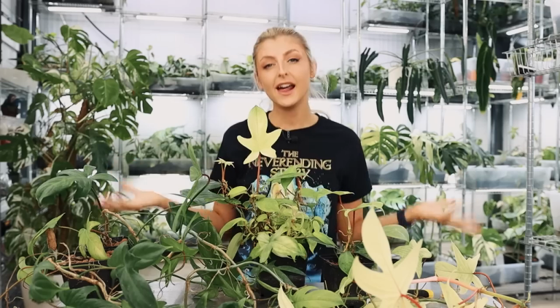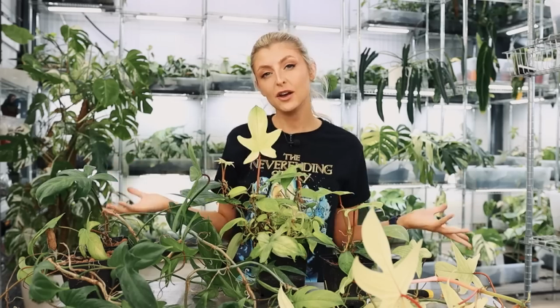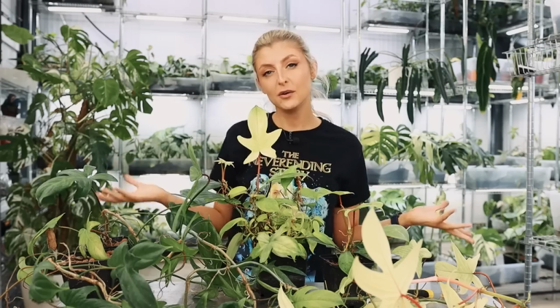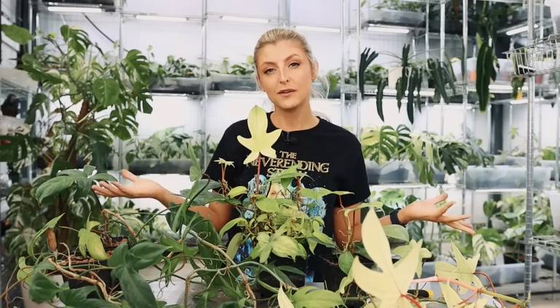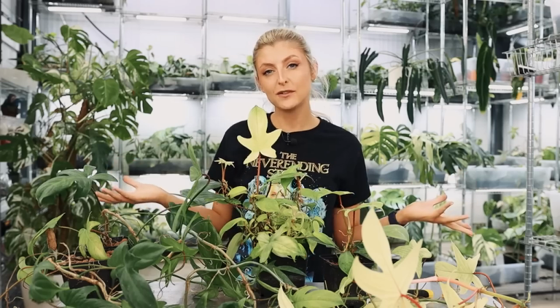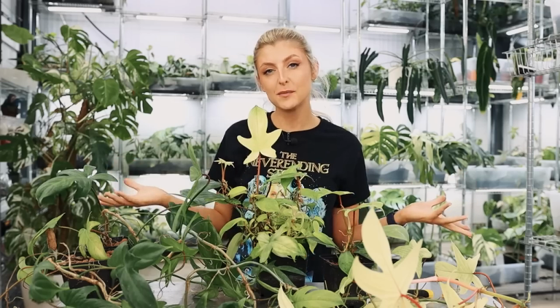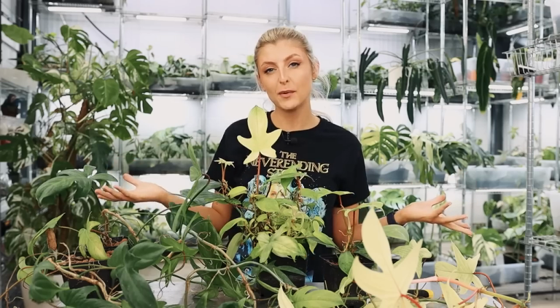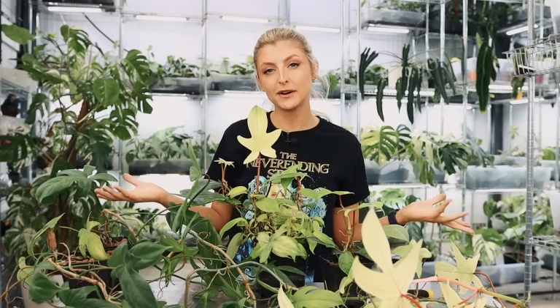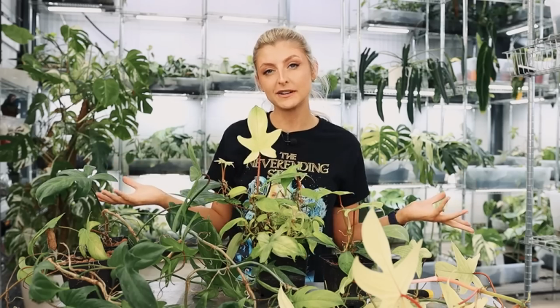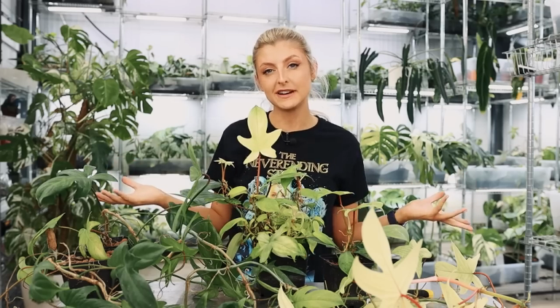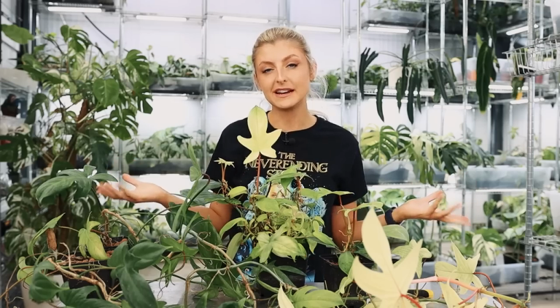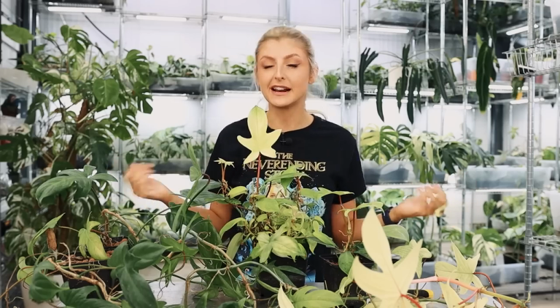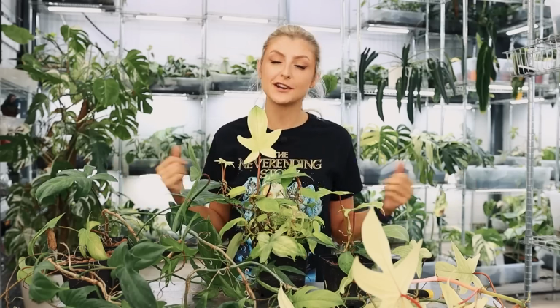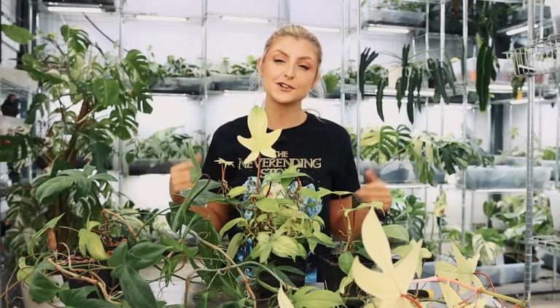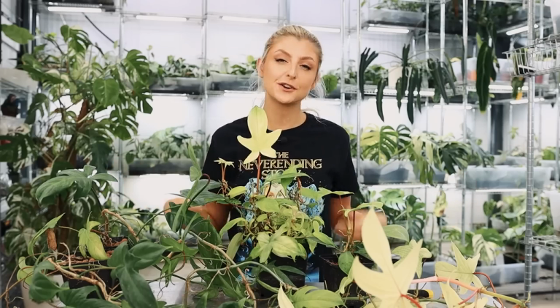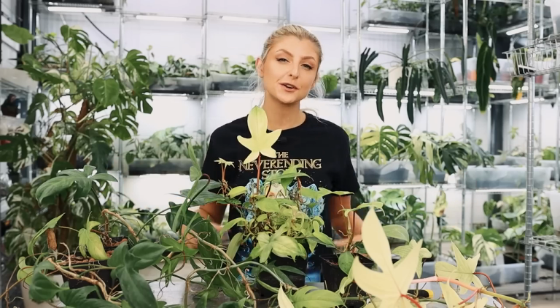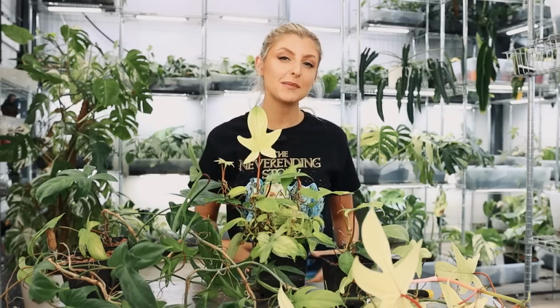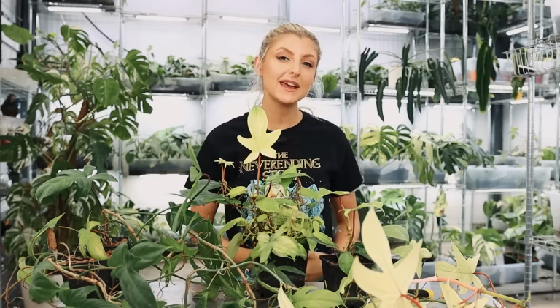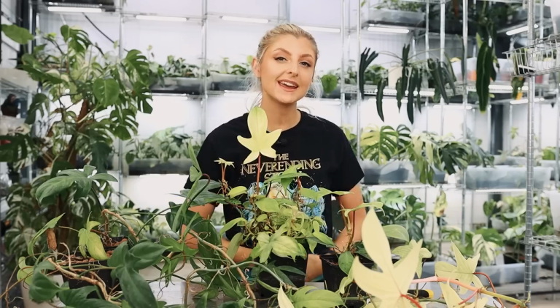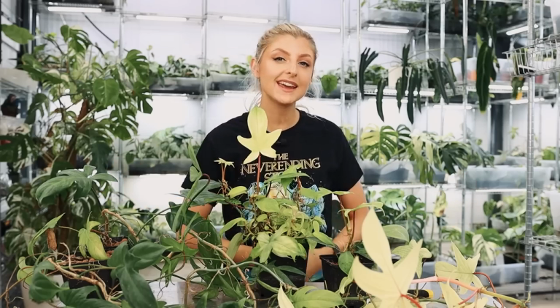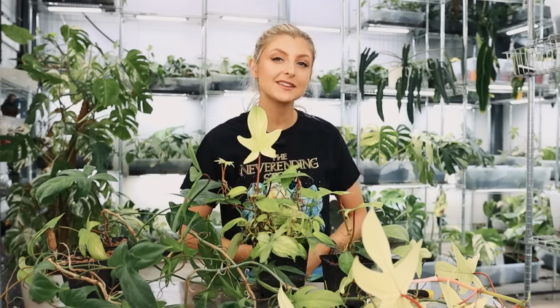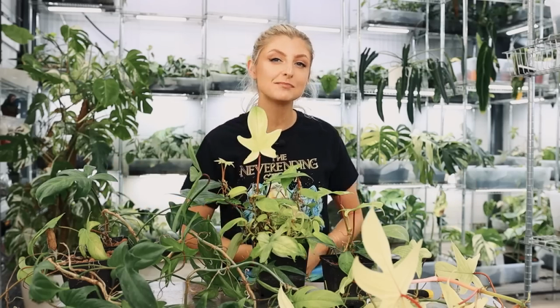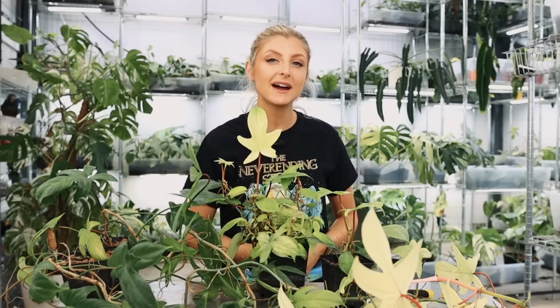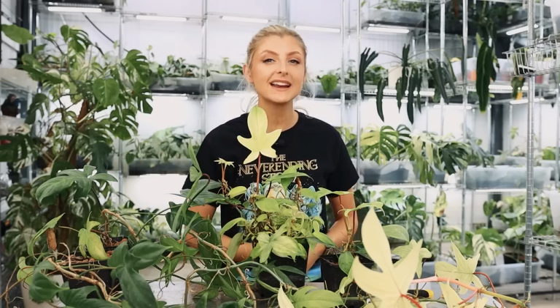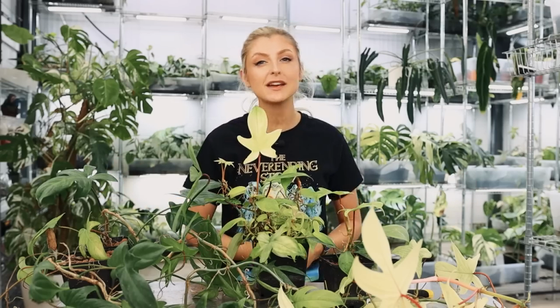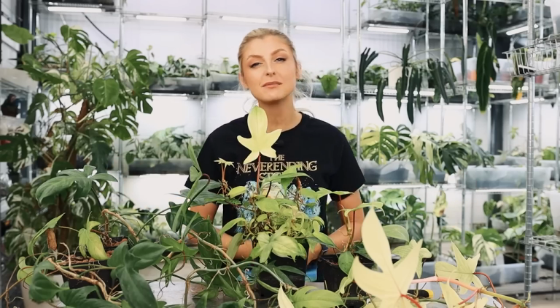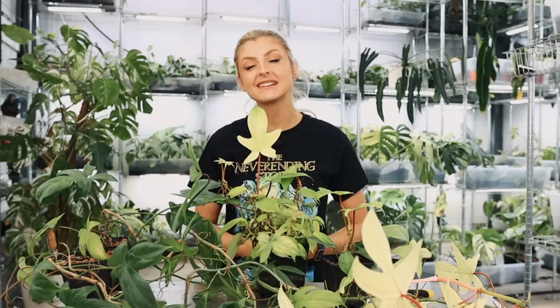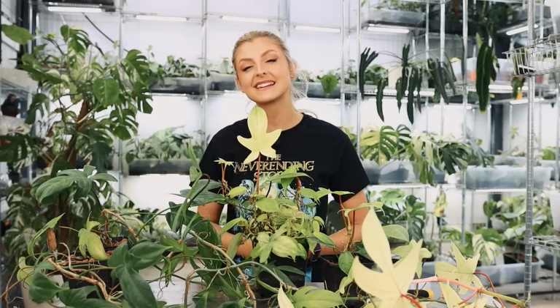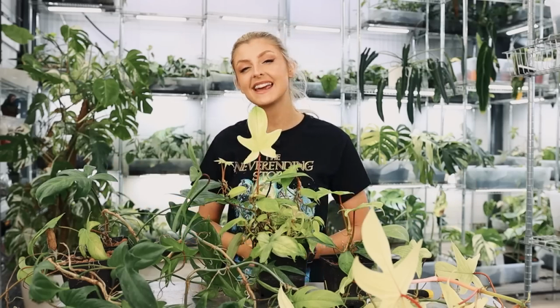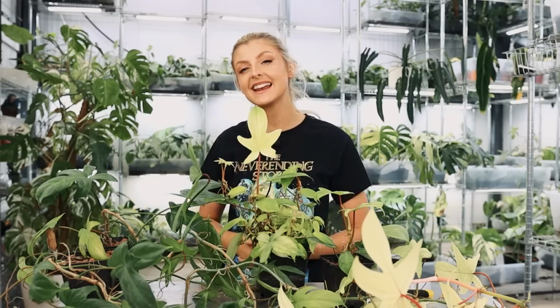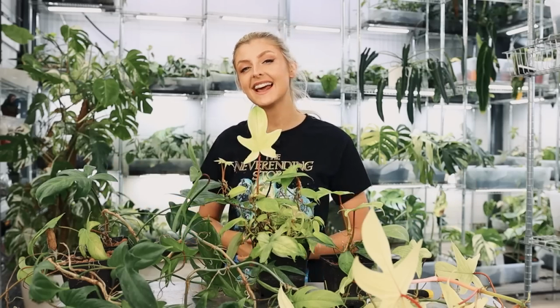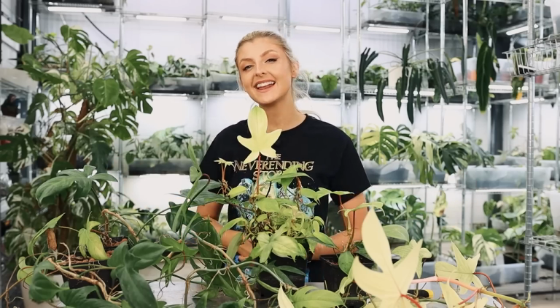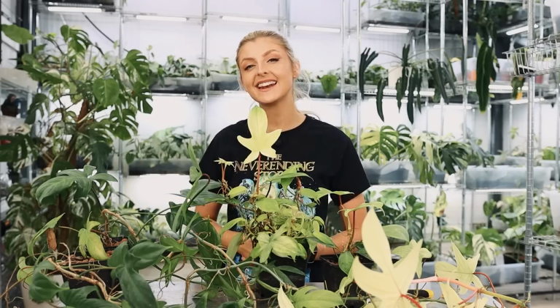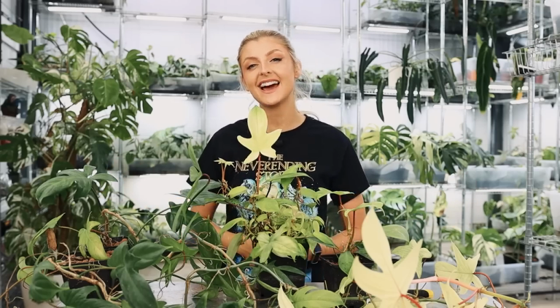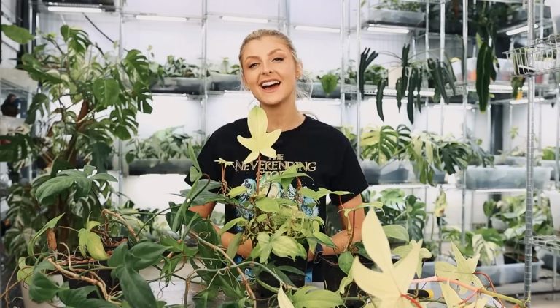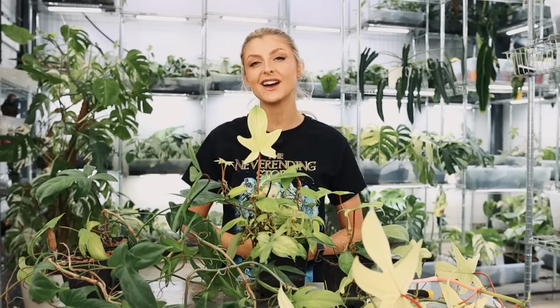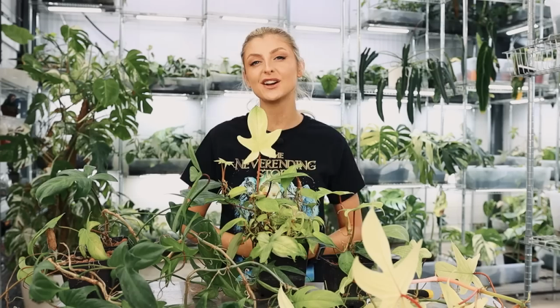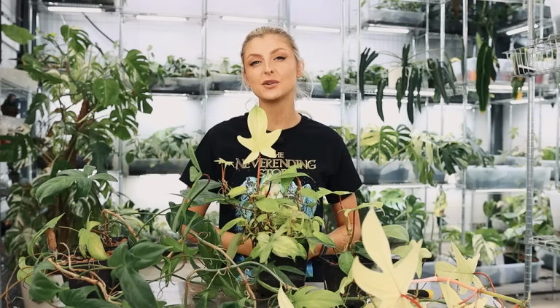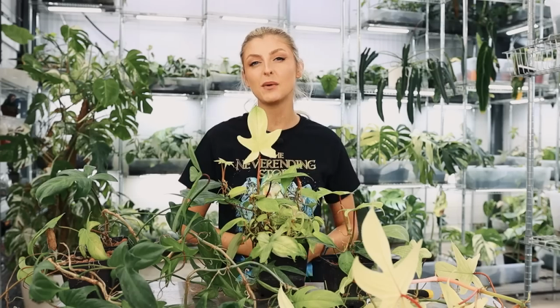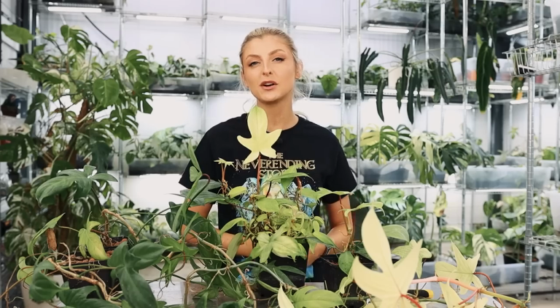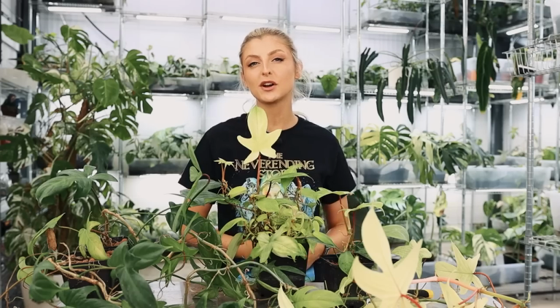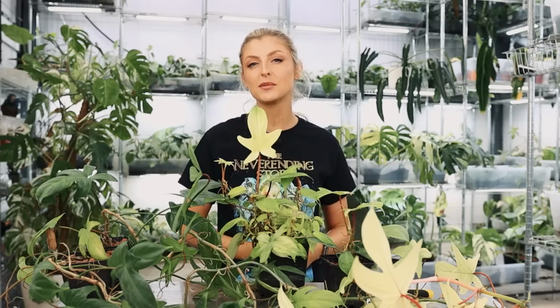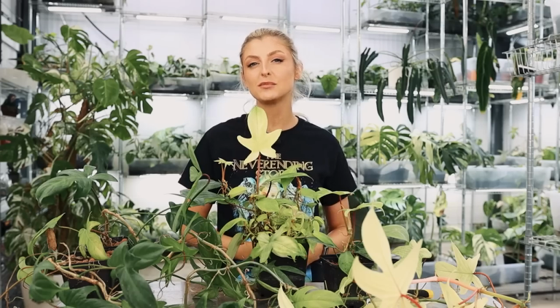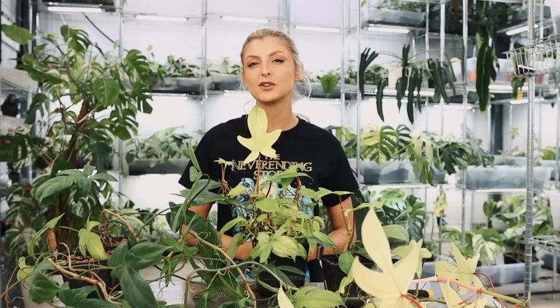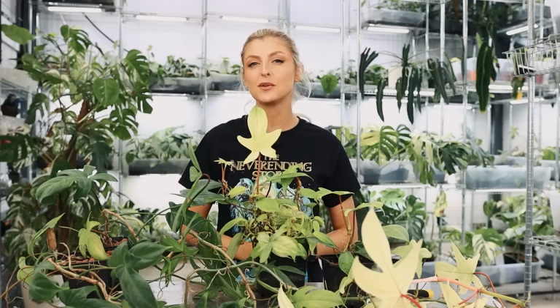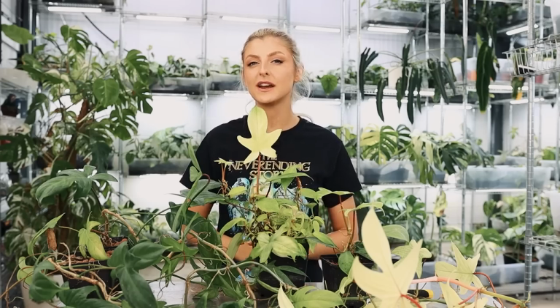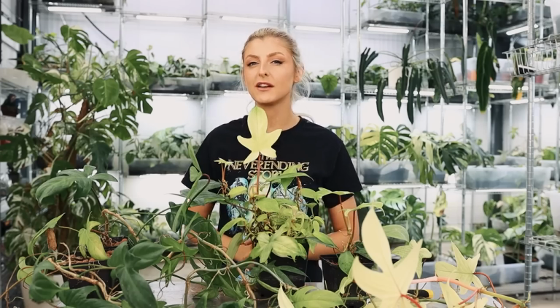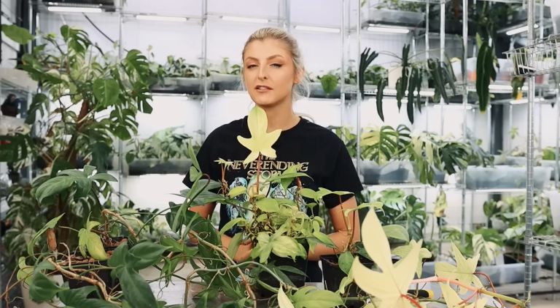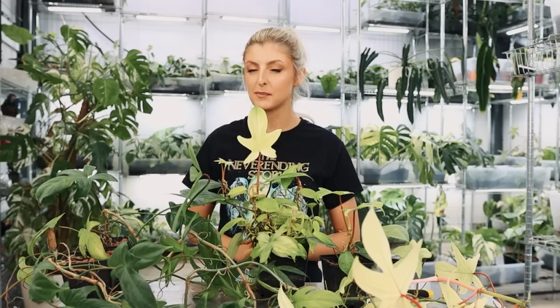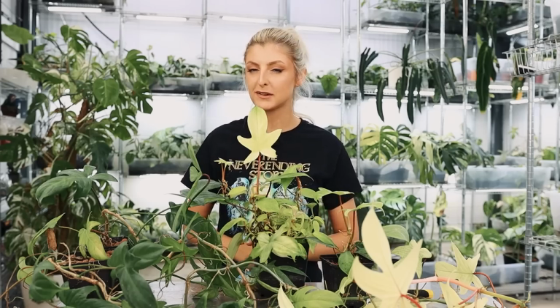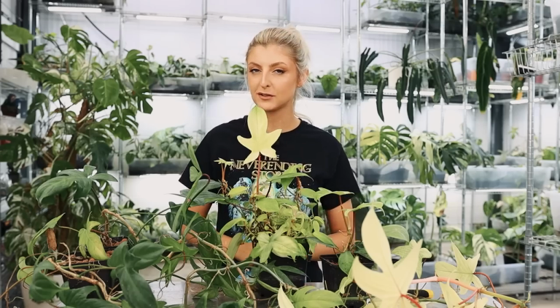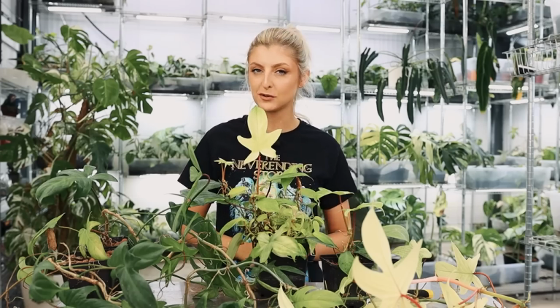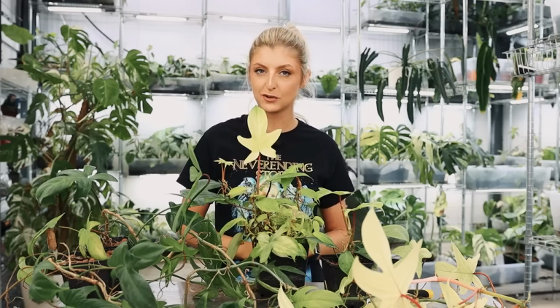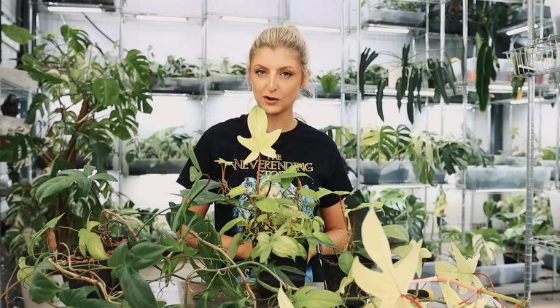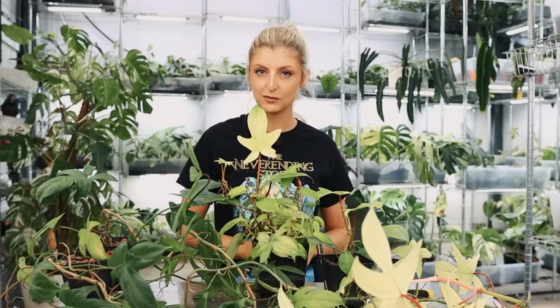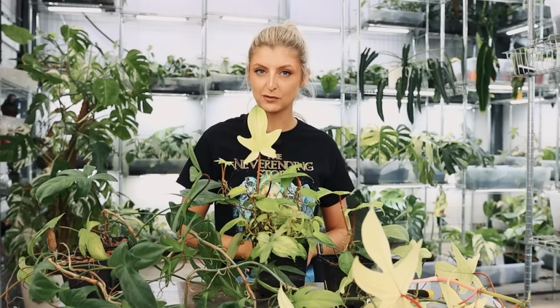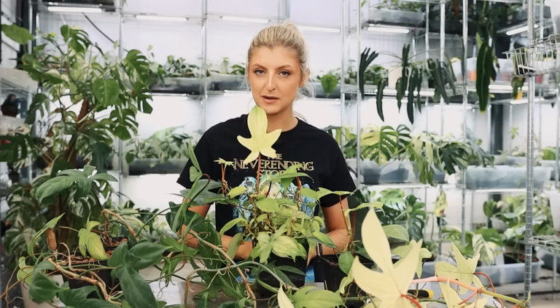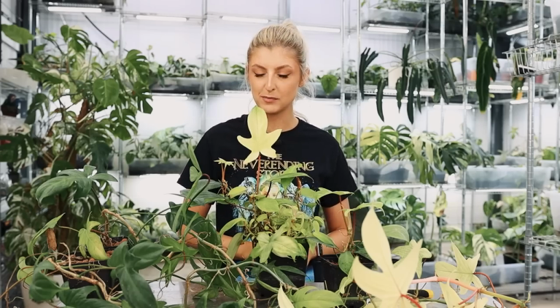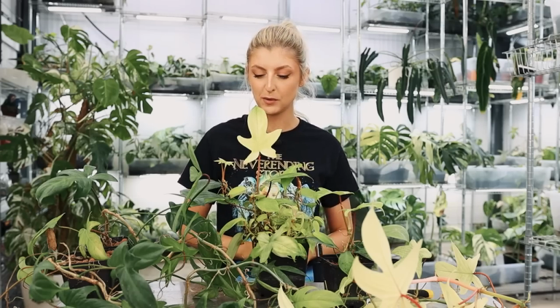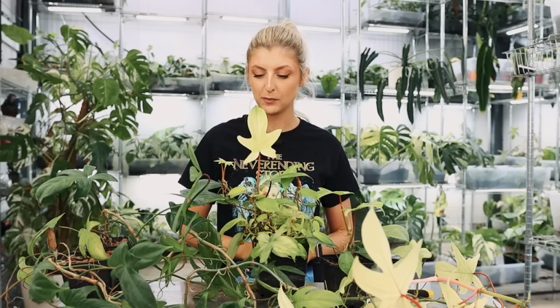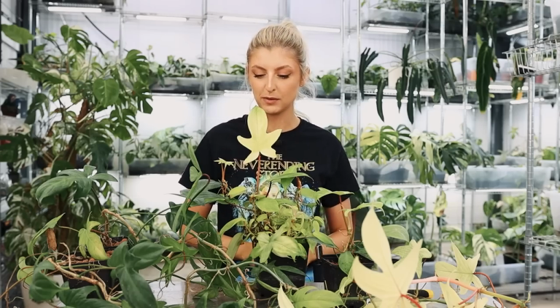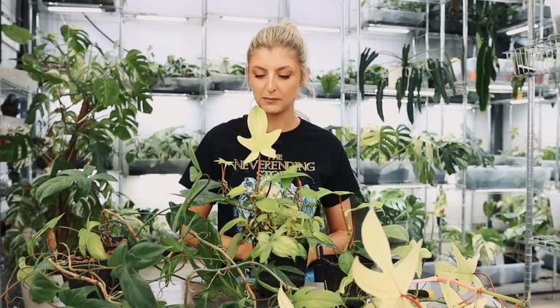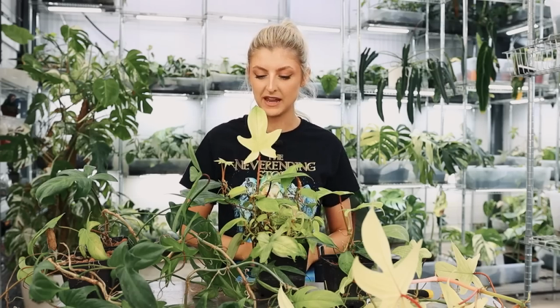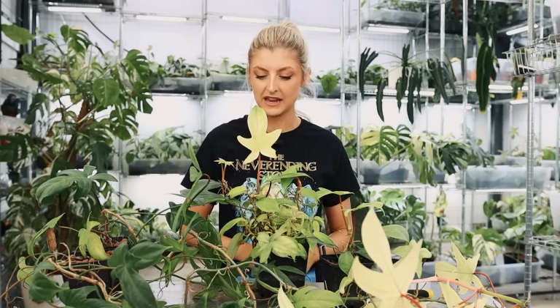Hello everybody, glad you could make it. My name is Kayleigh Ellen and welcome to another episode of Repot With Me.